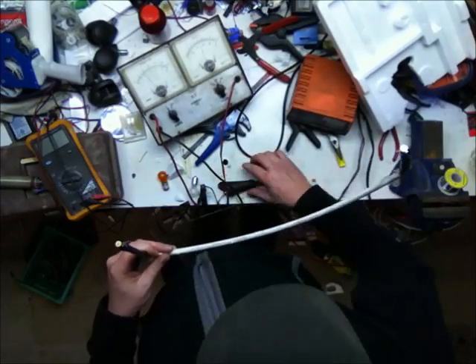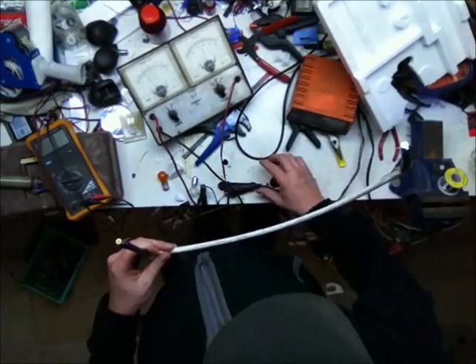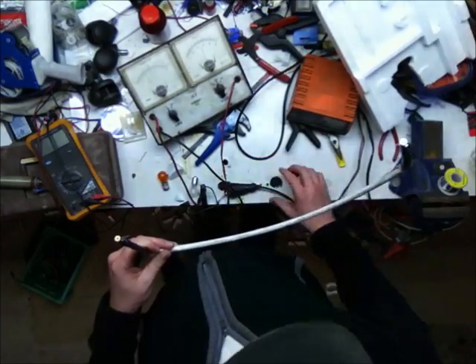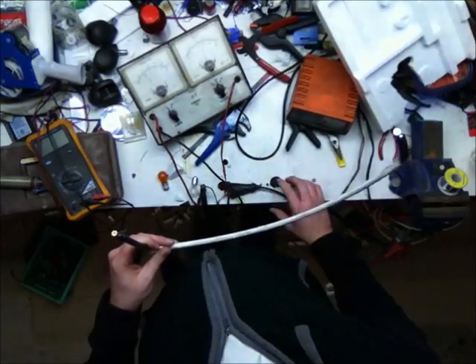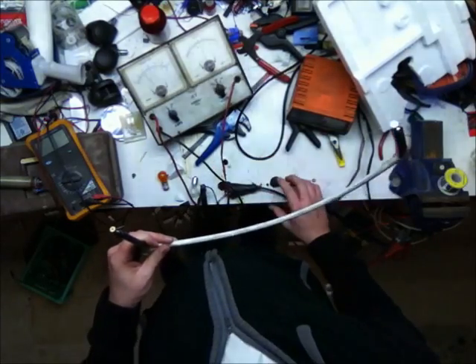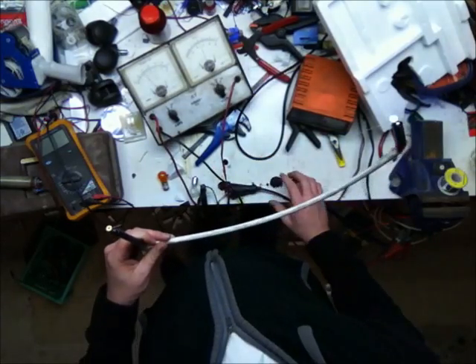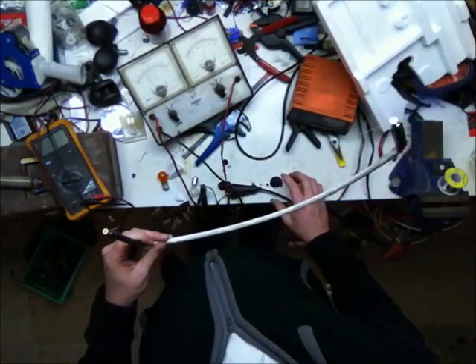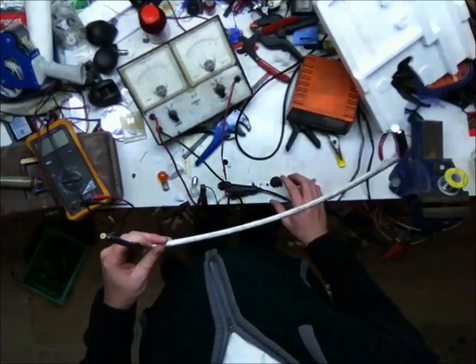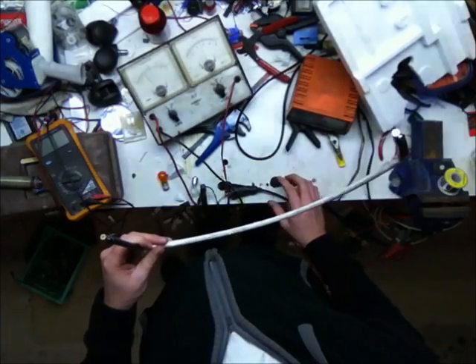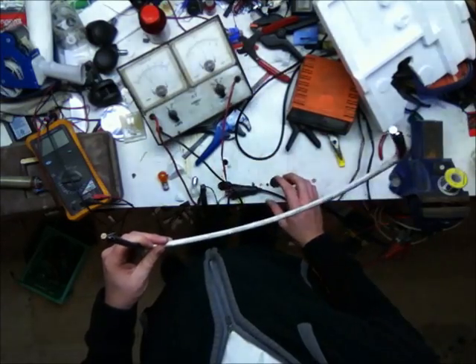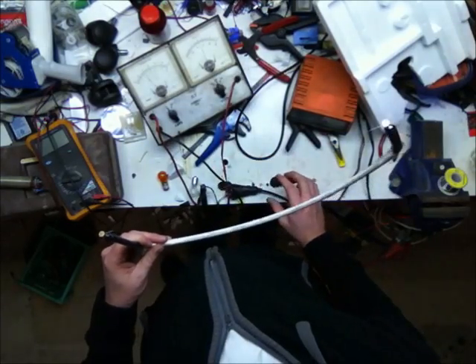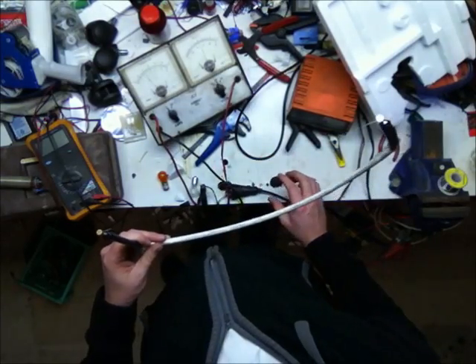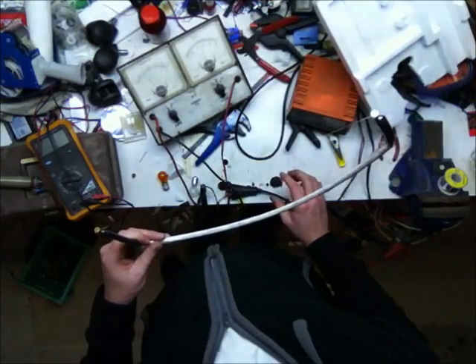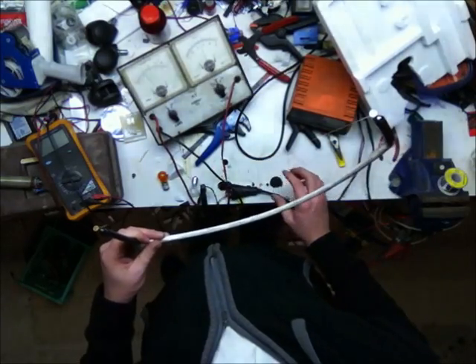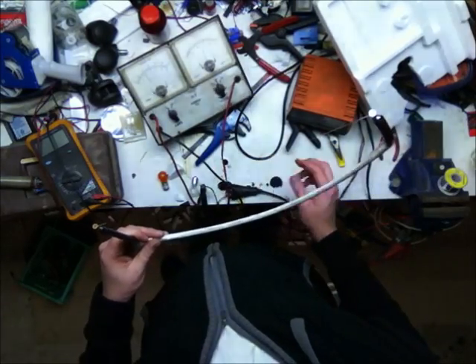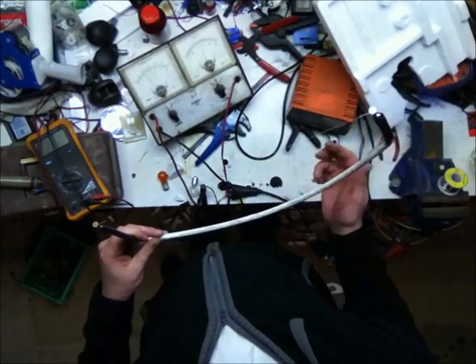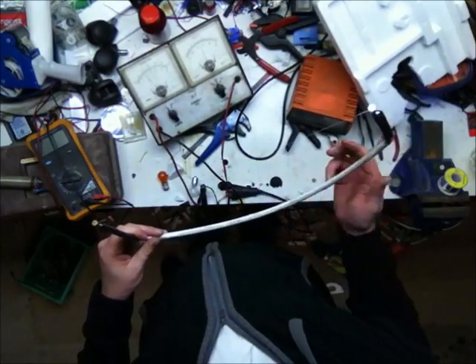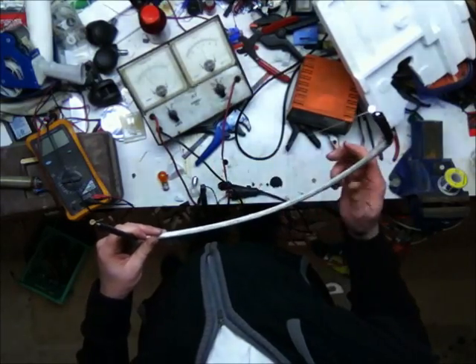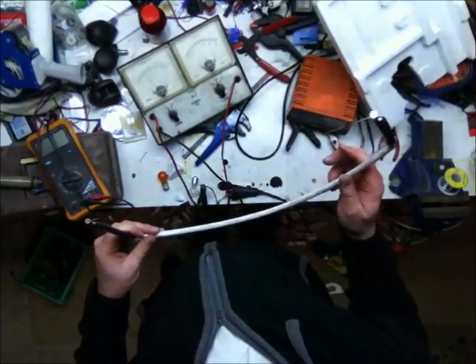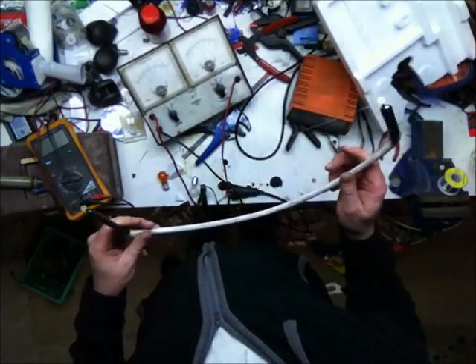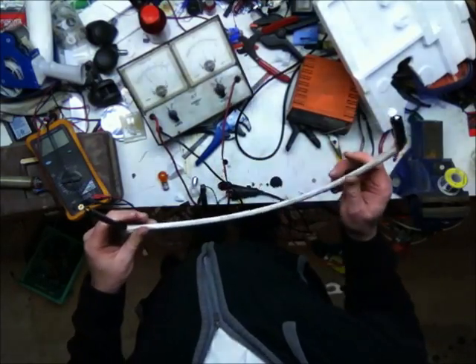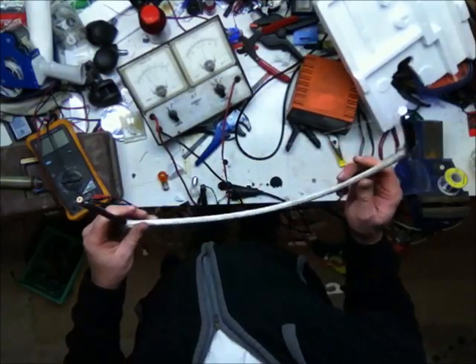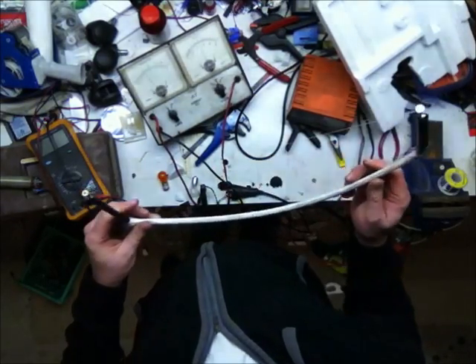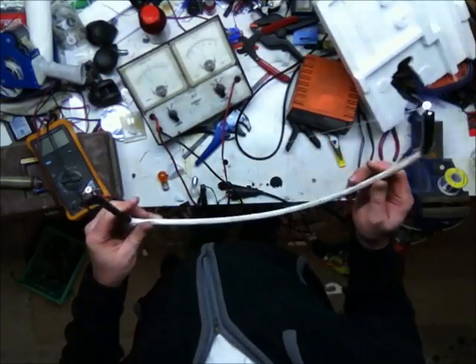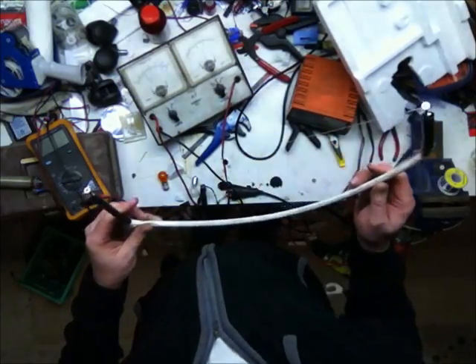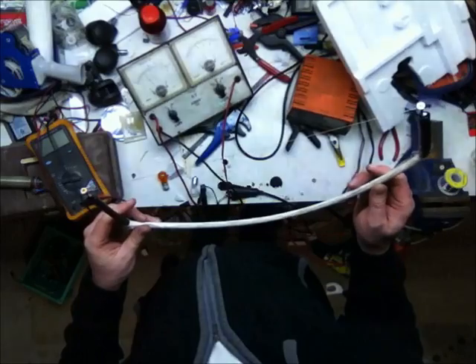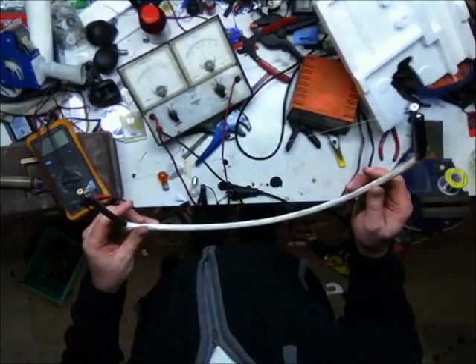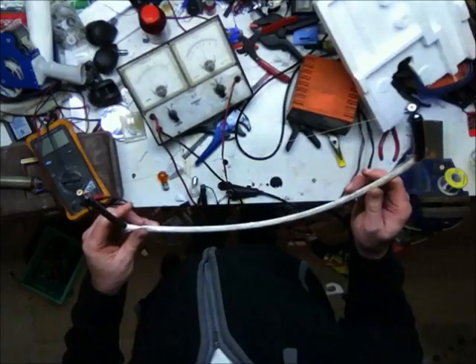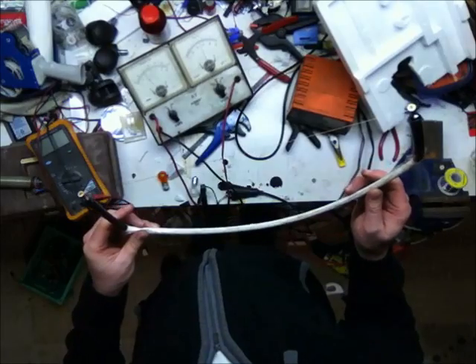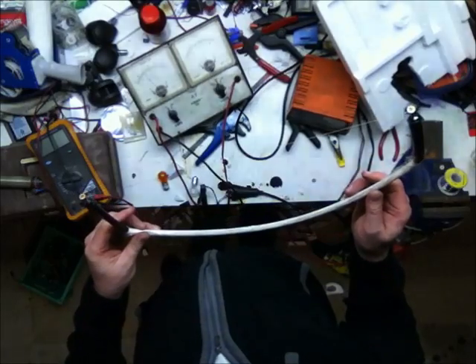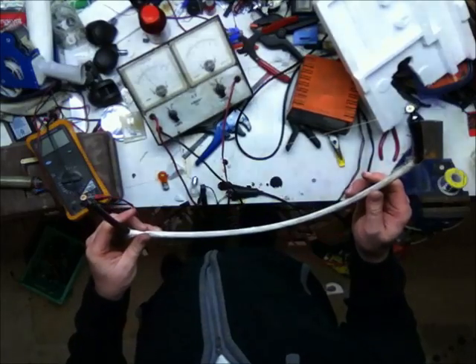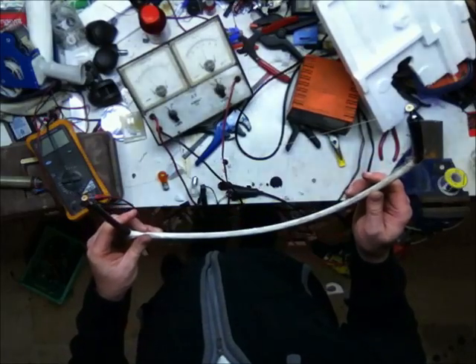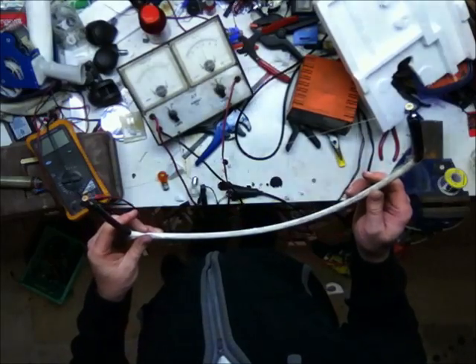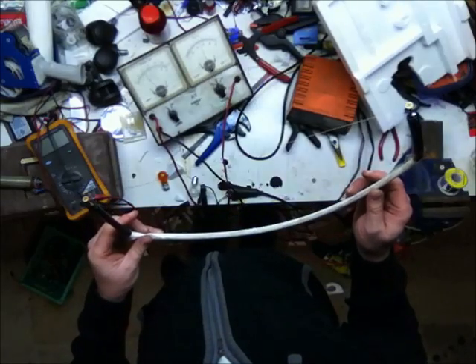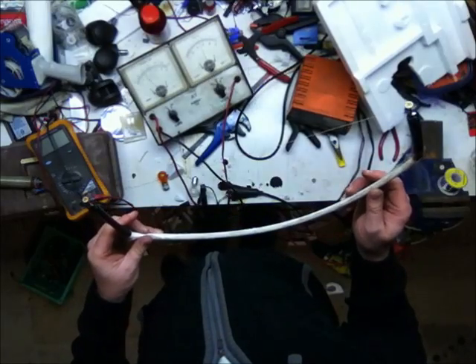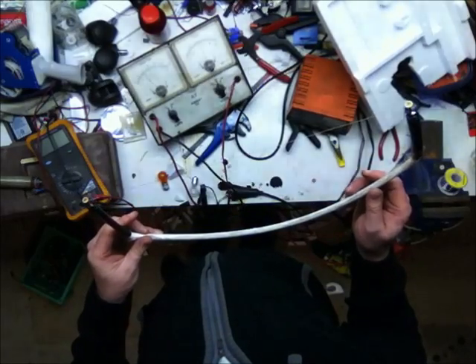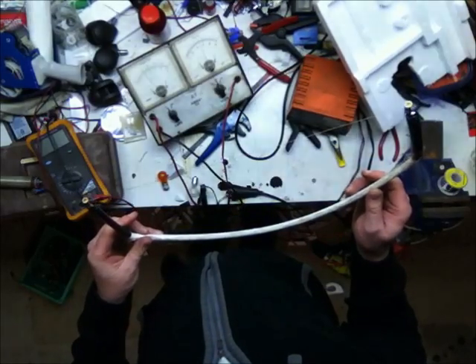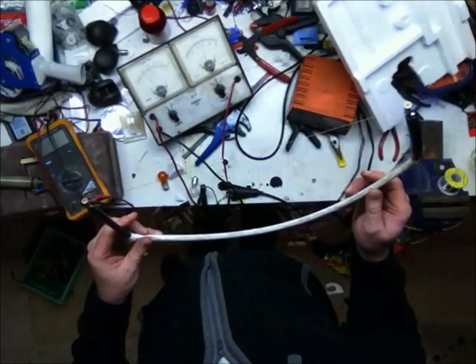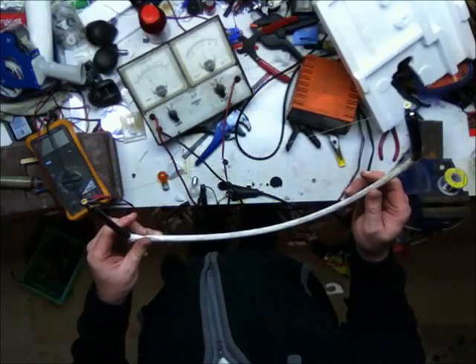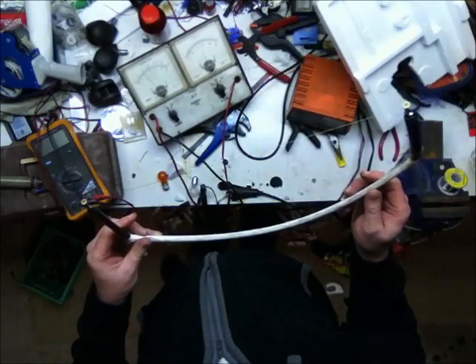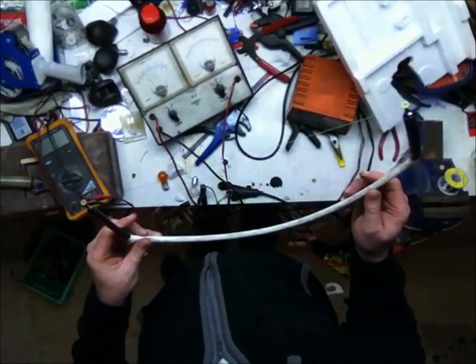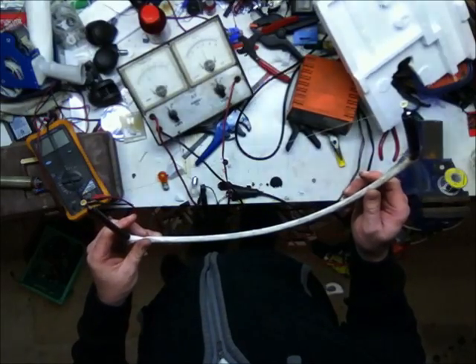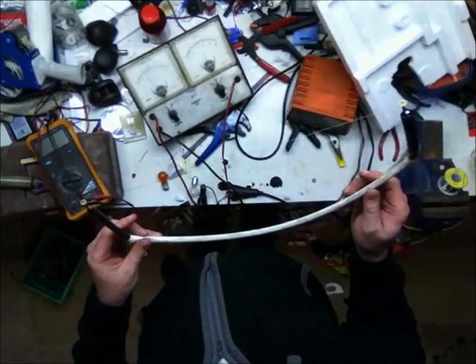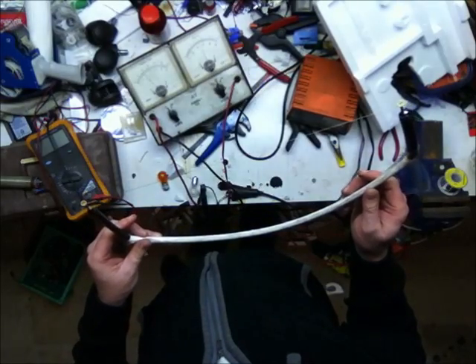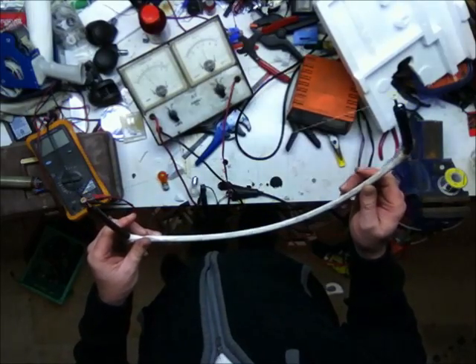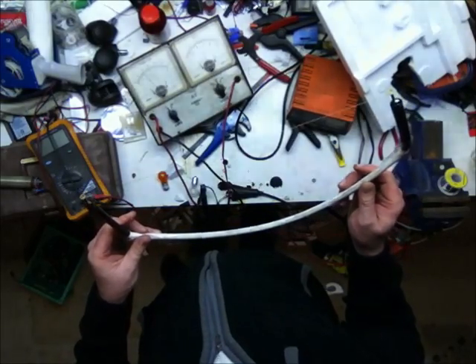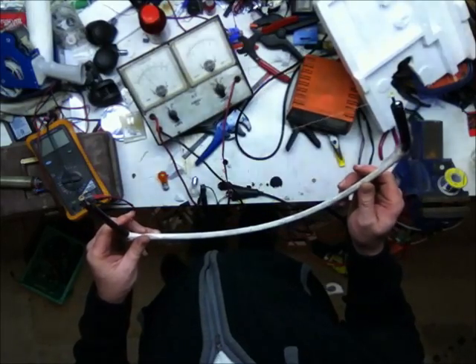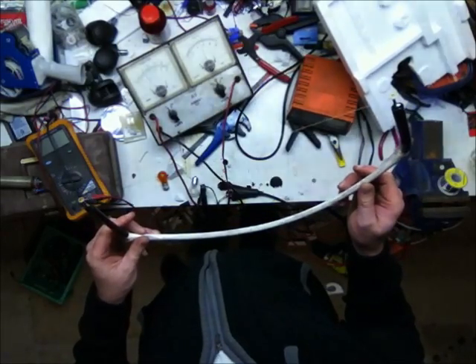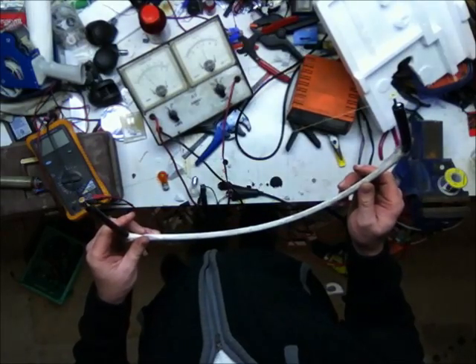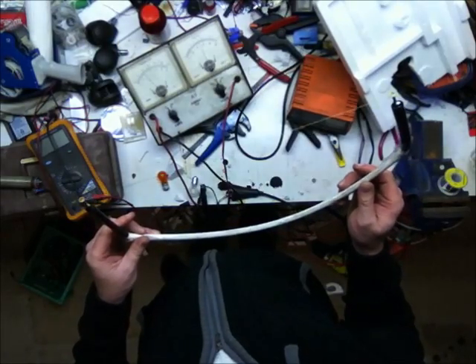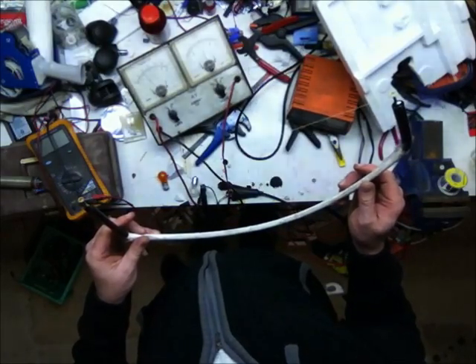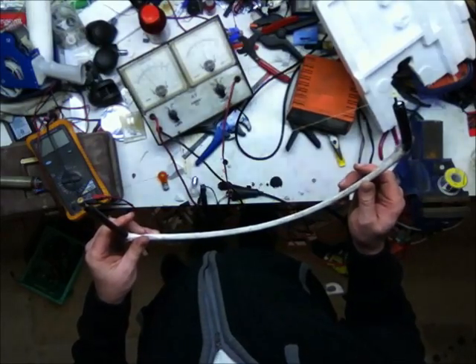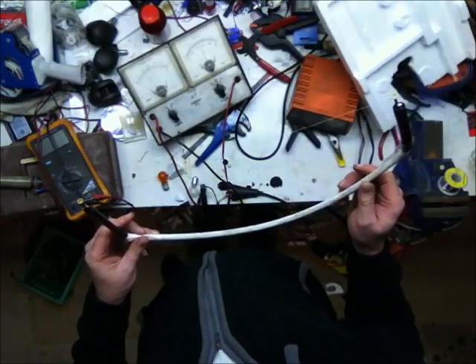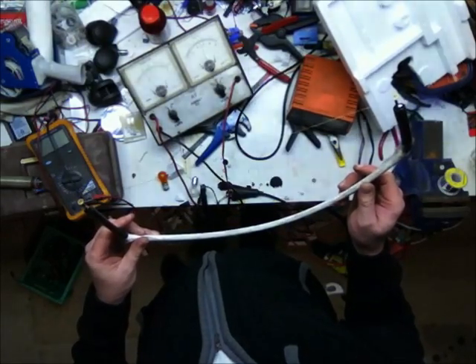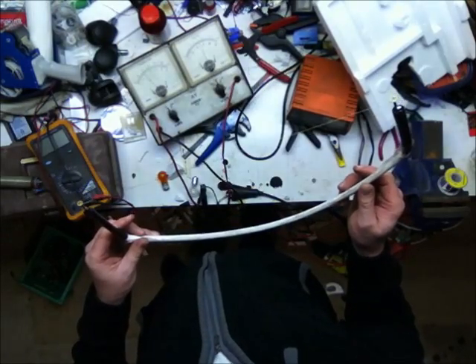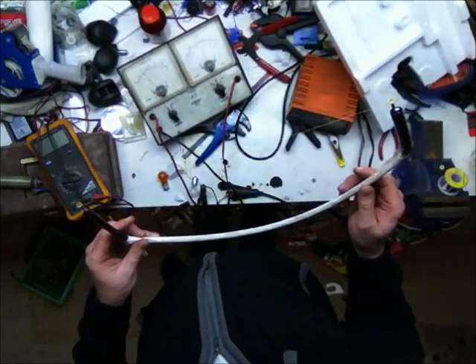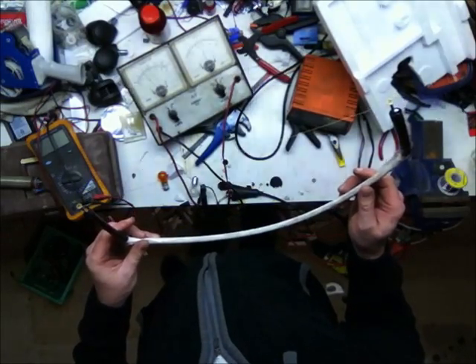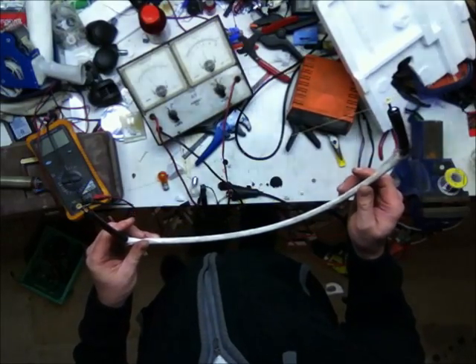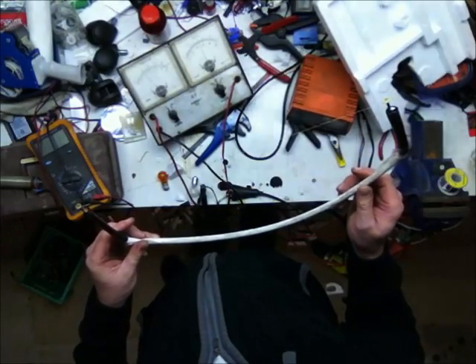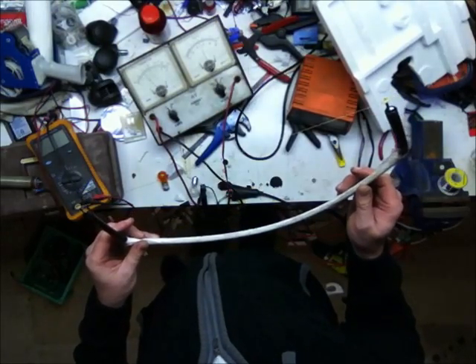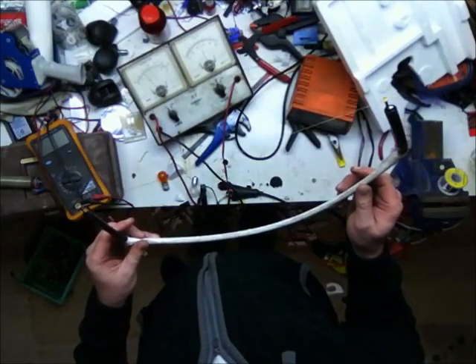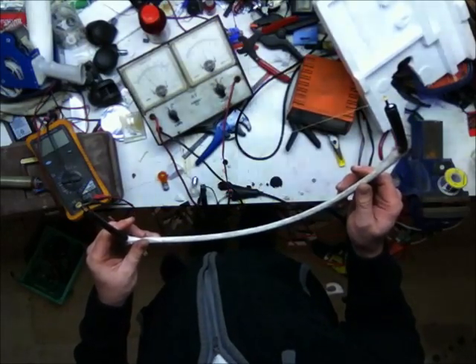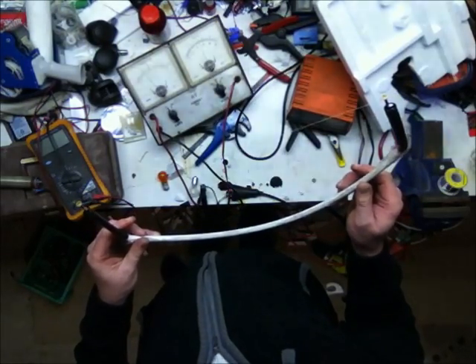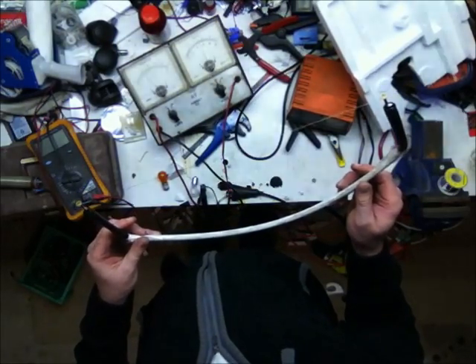You can see there it's drawing just under 2 amps, and that wire is starting to get very hot now.